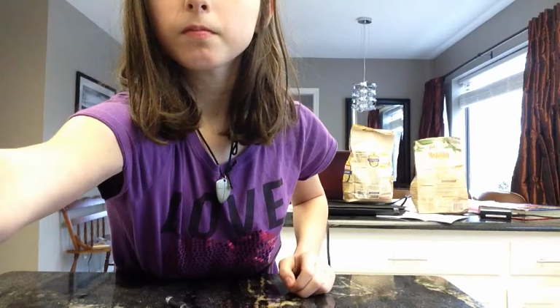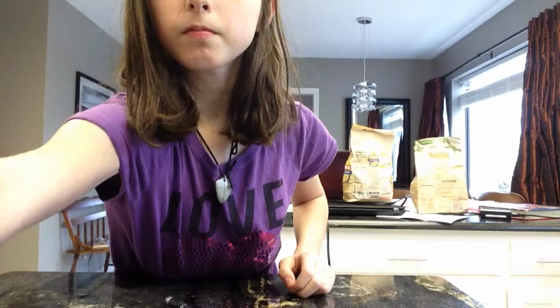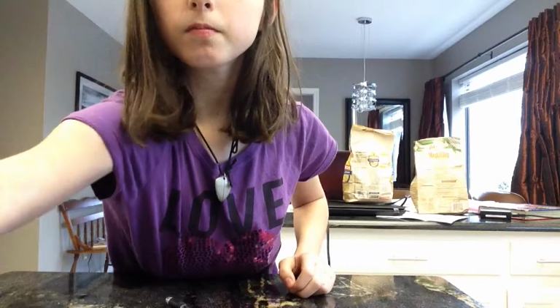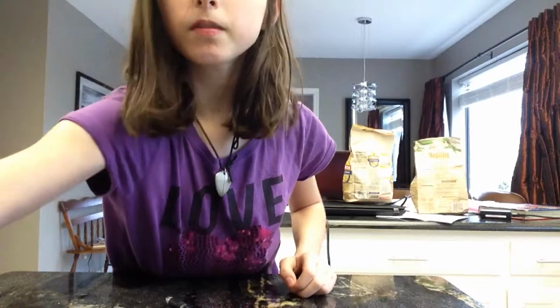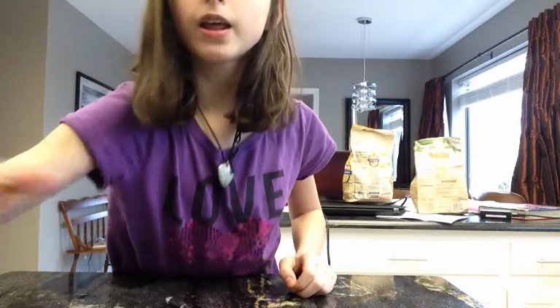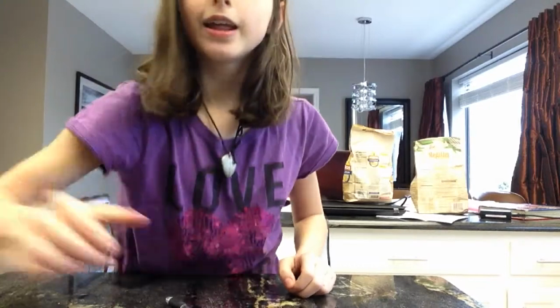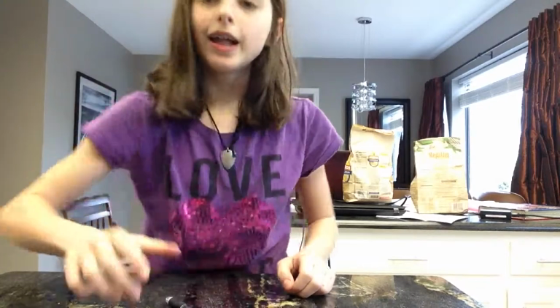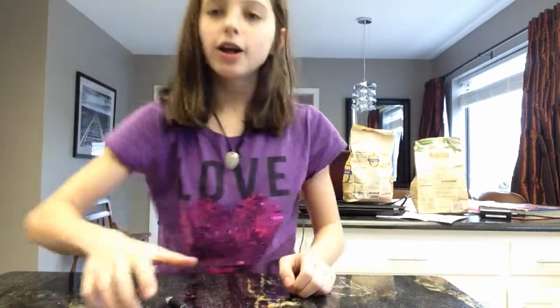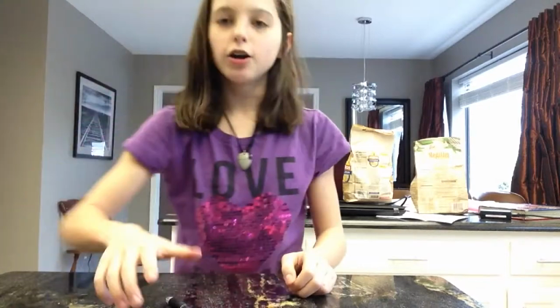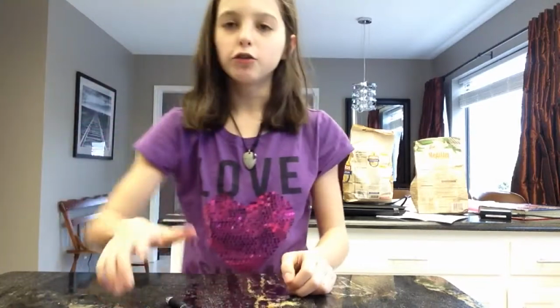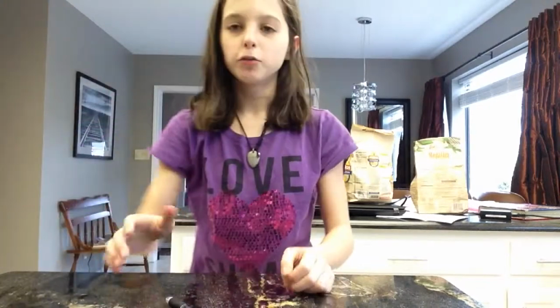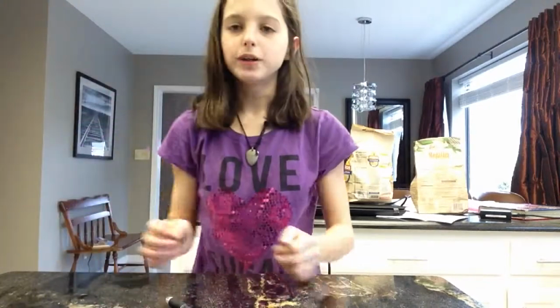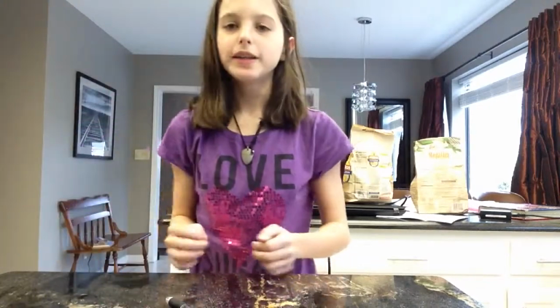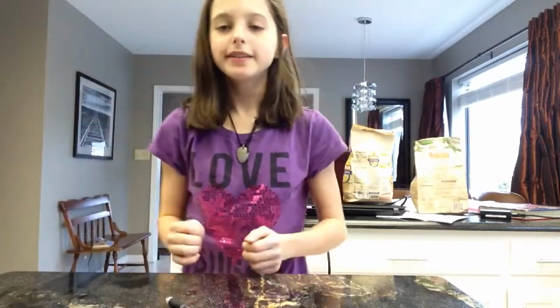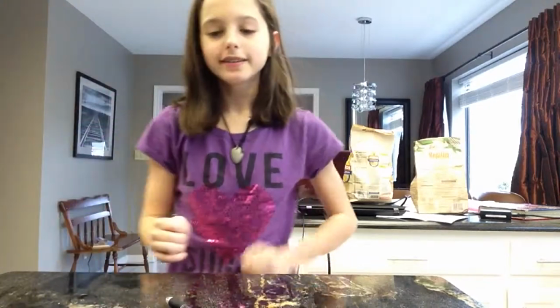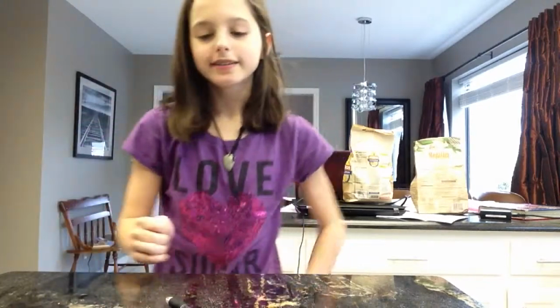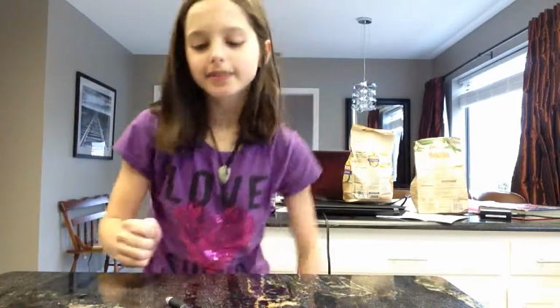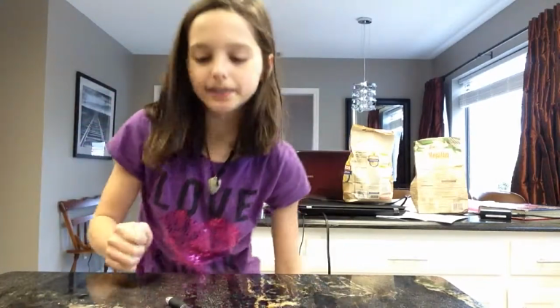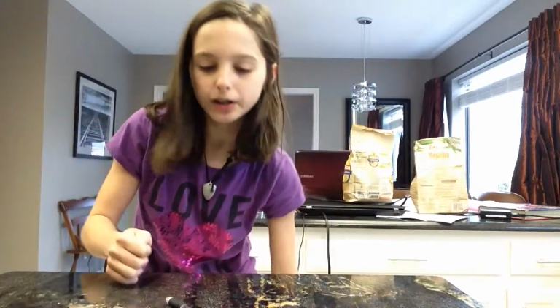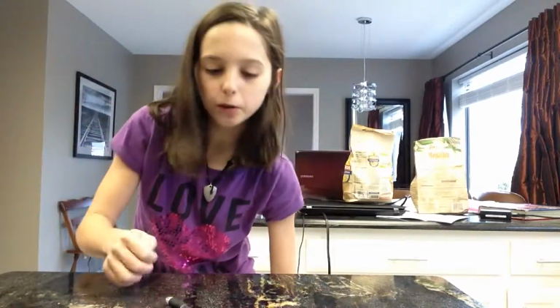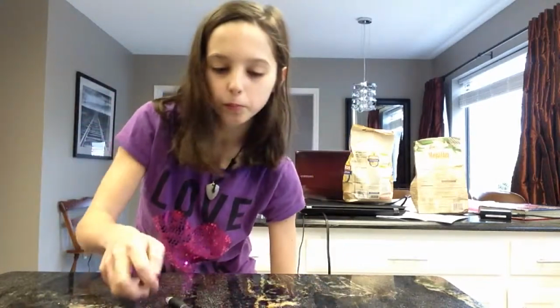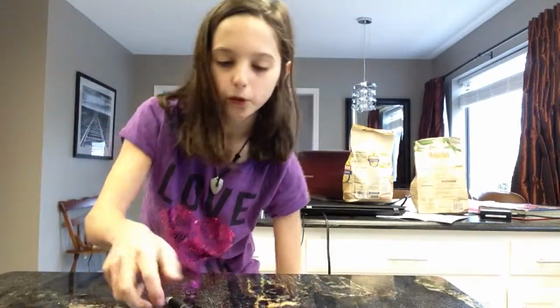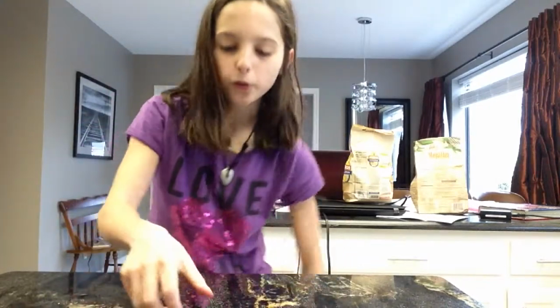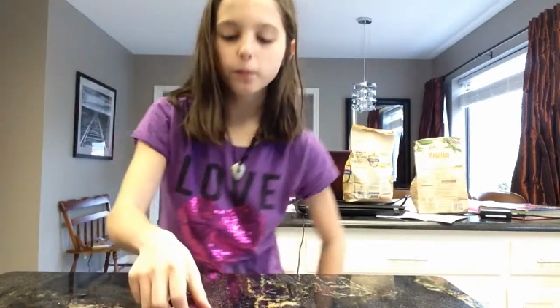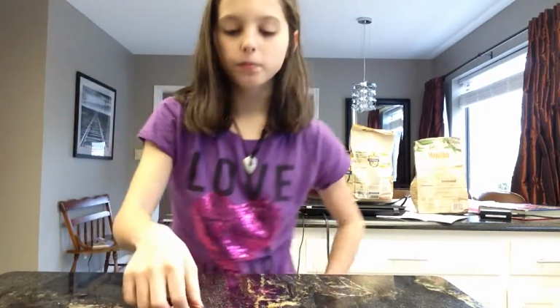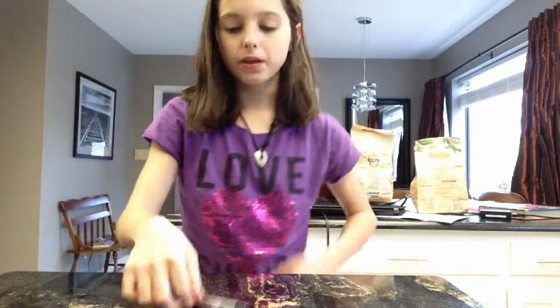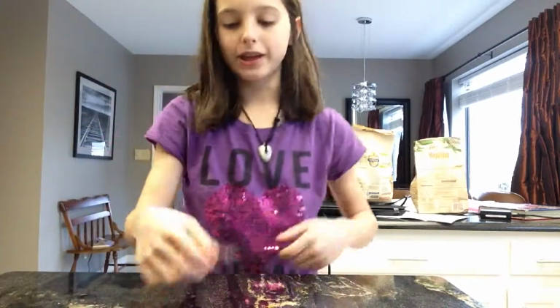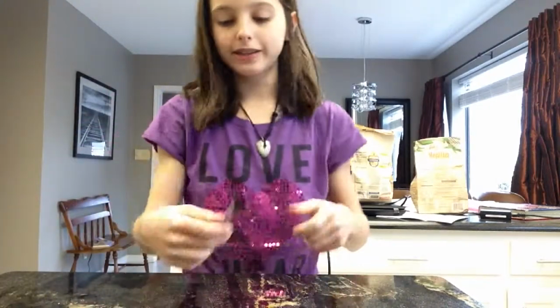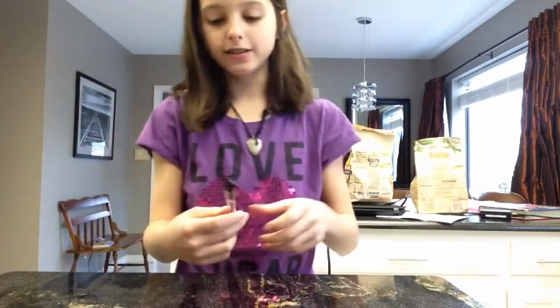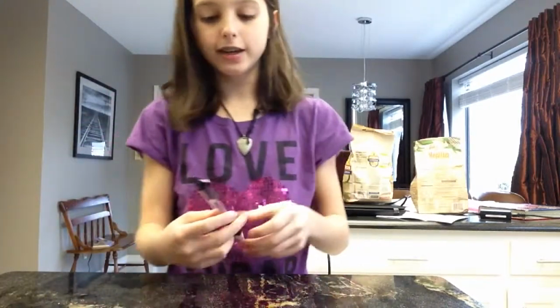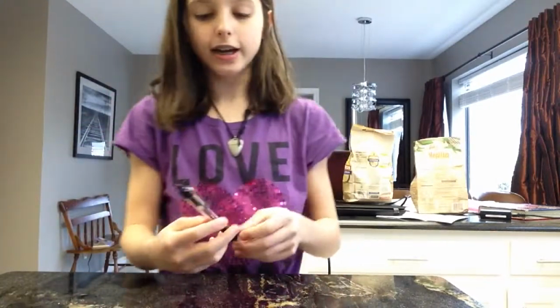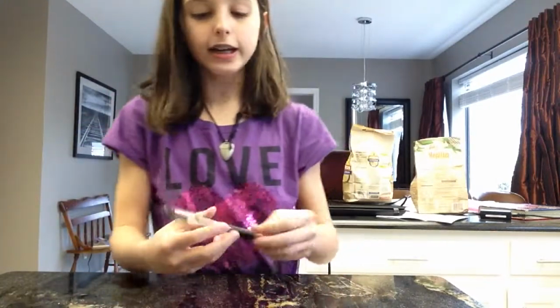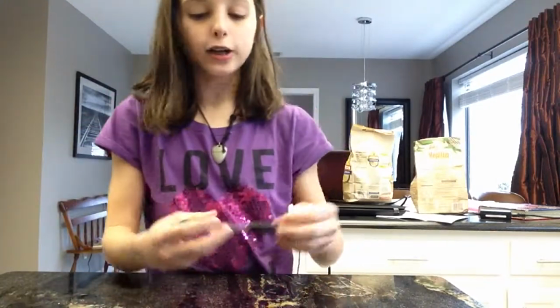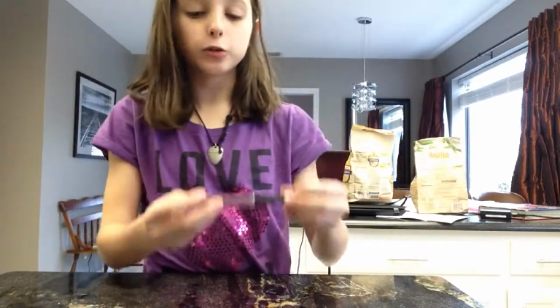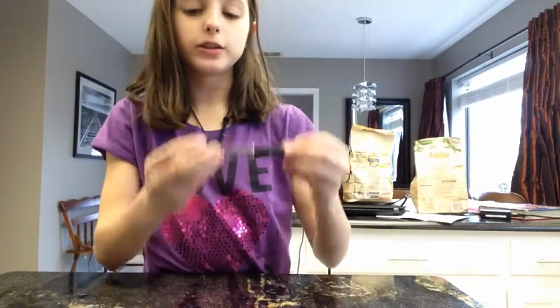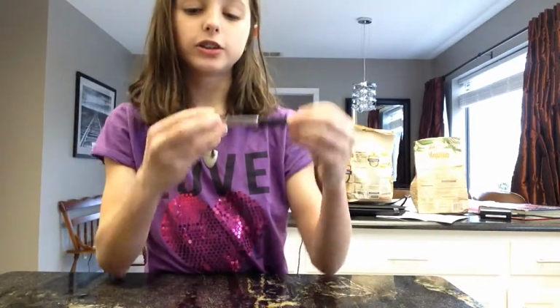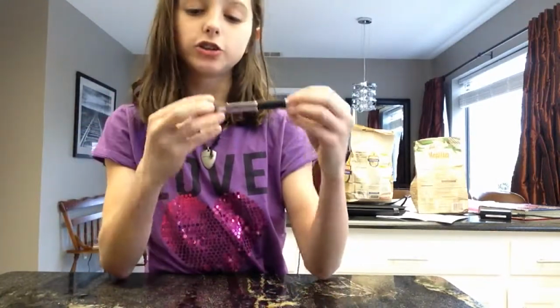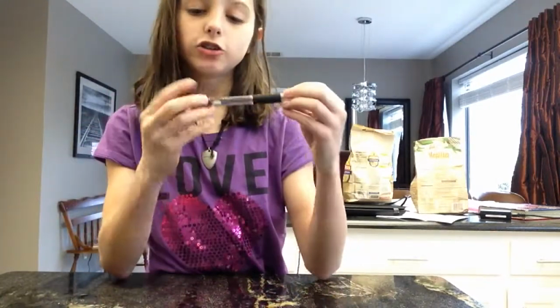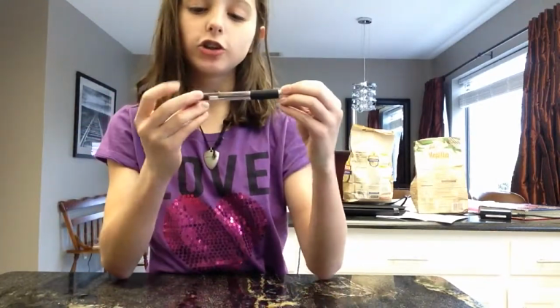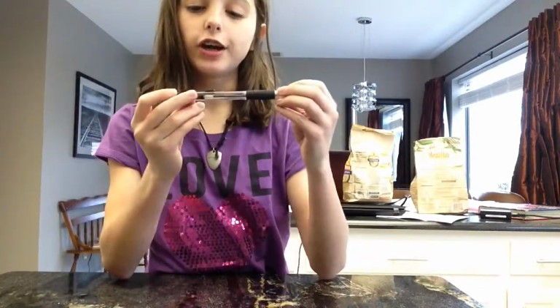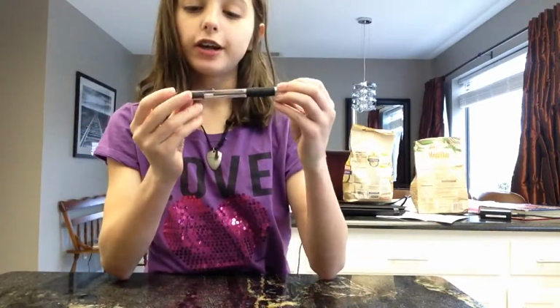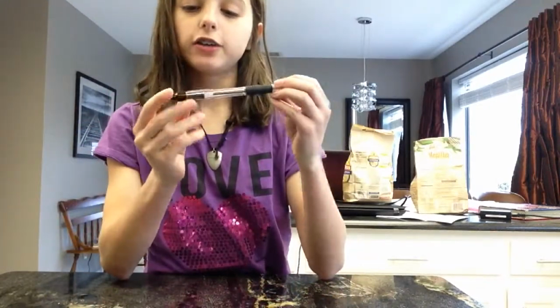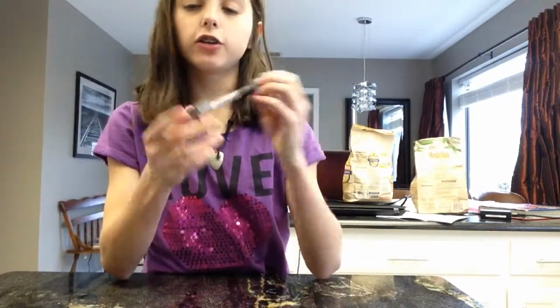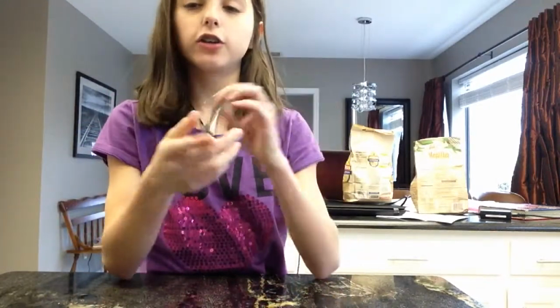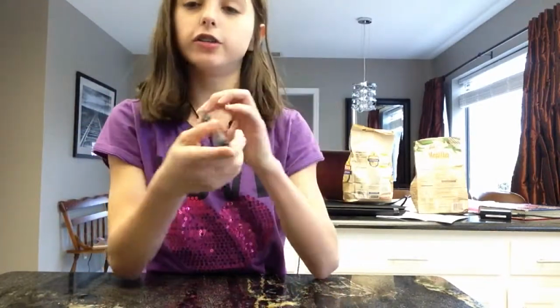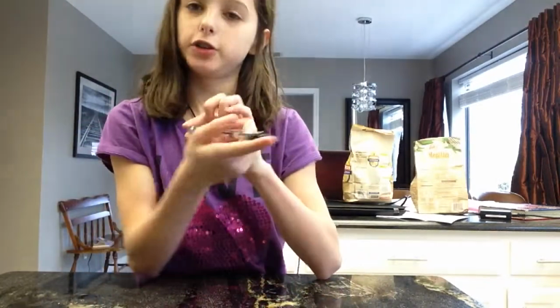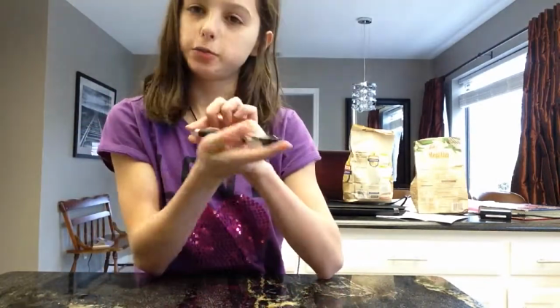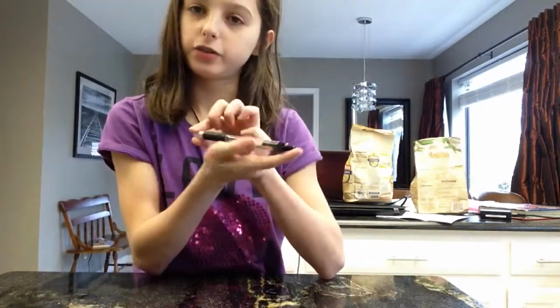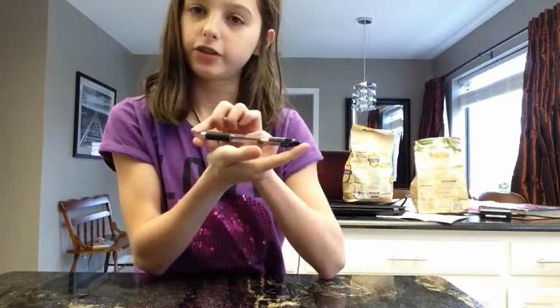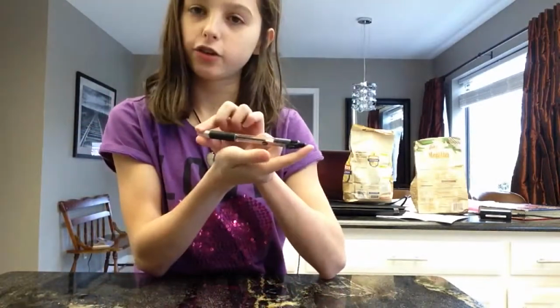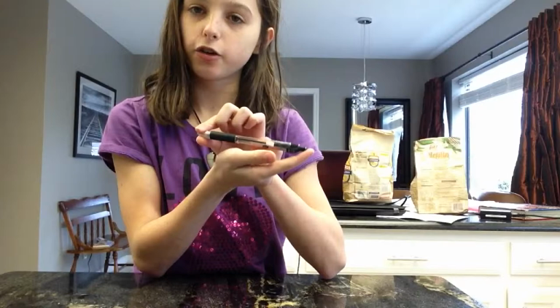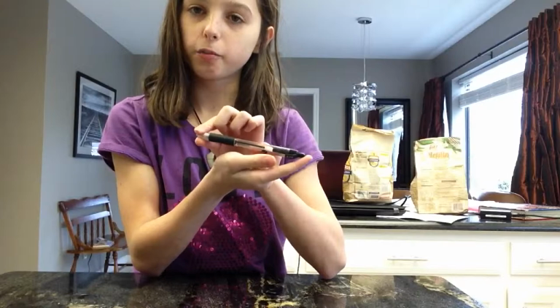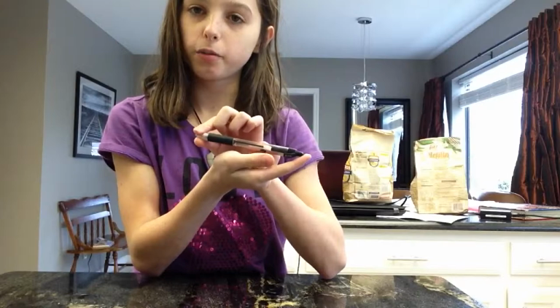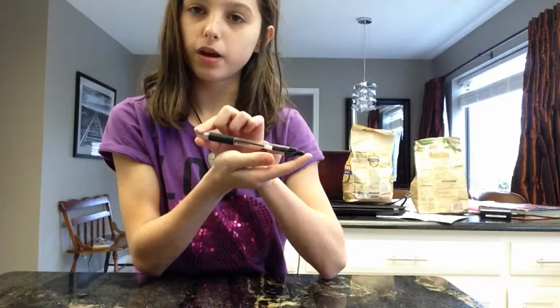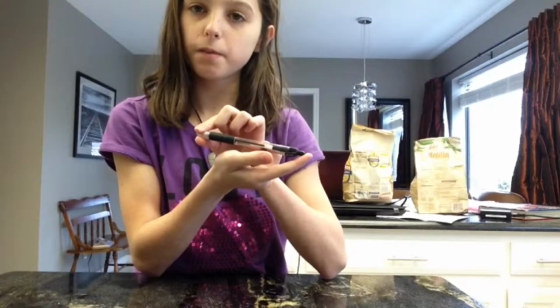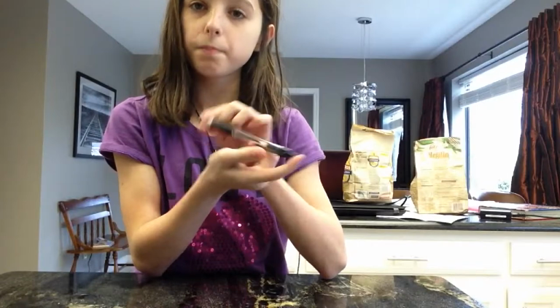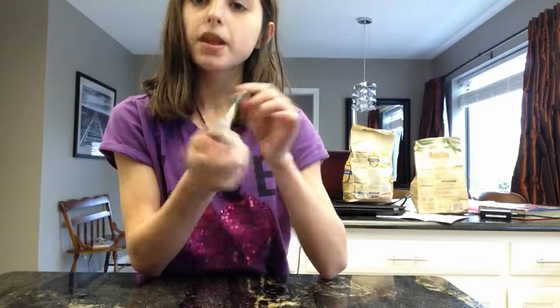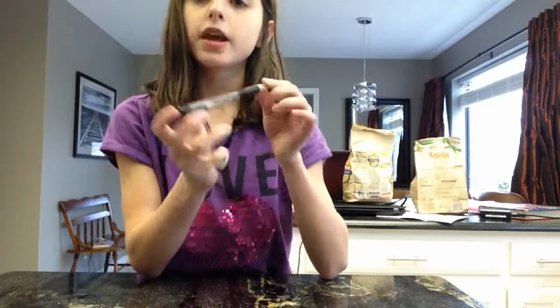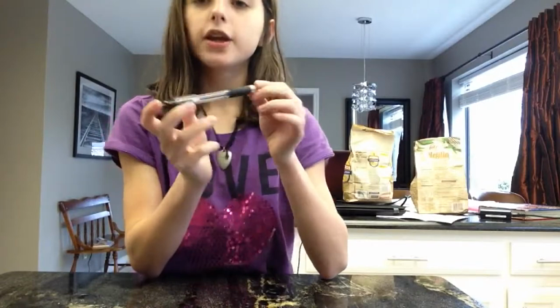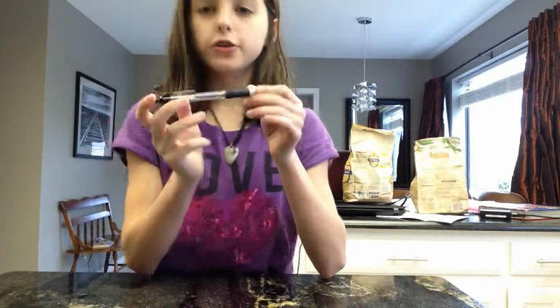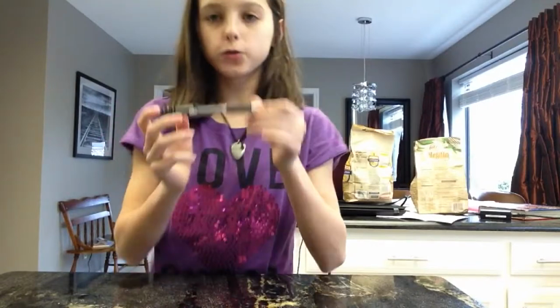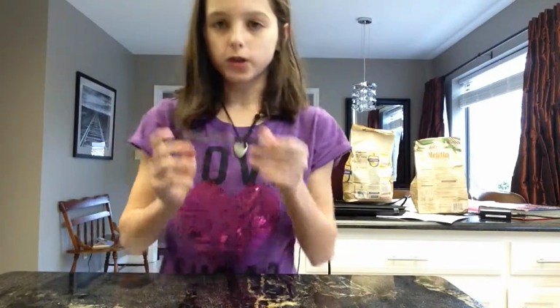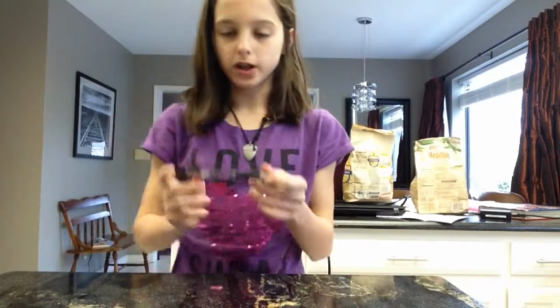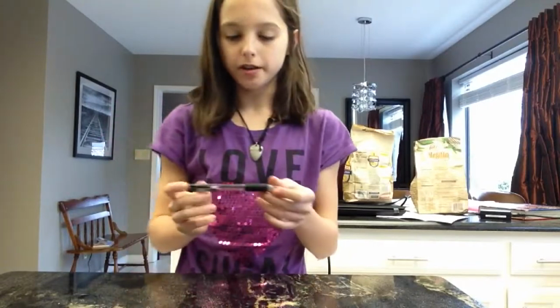Hello everybody, this is Izetta Bro, and today I will be teaching you how to turn a Zebra secret pen into a gun.